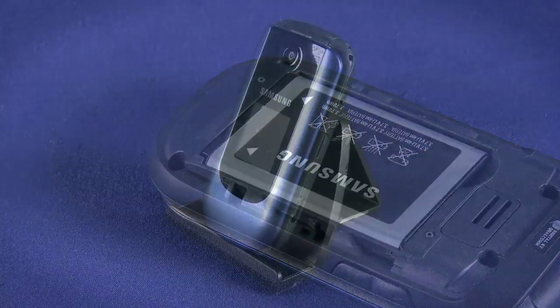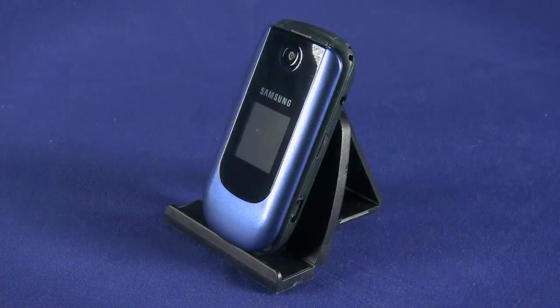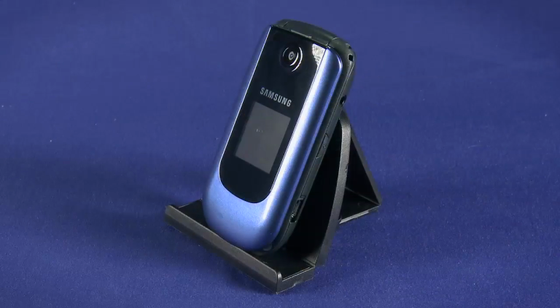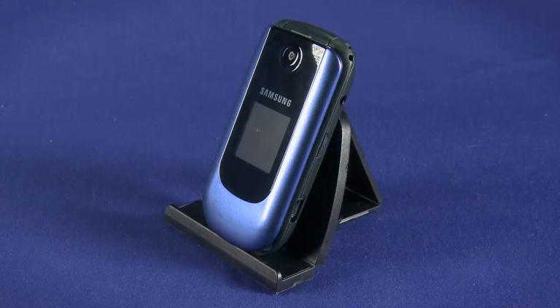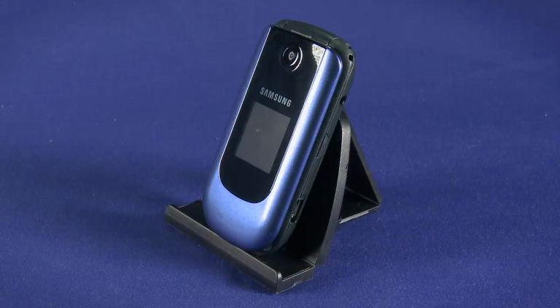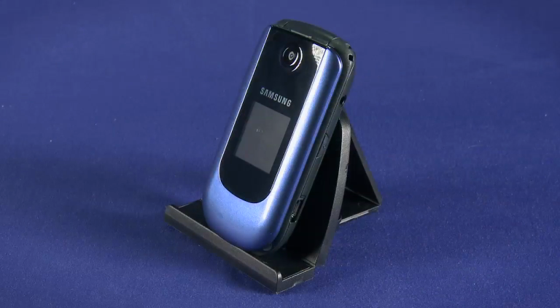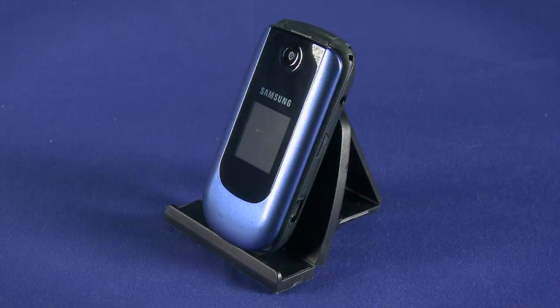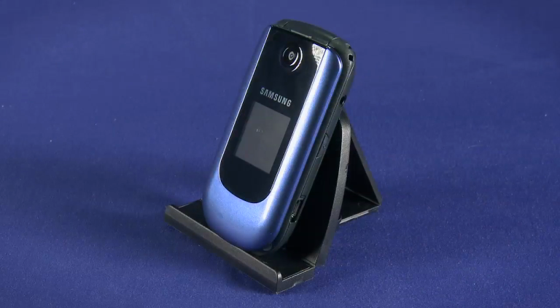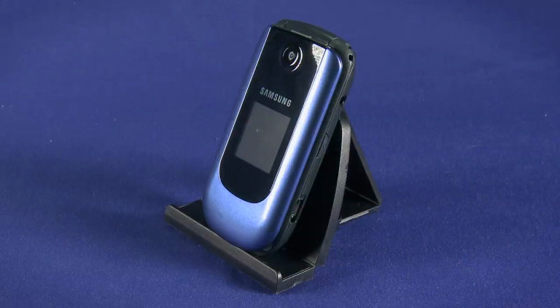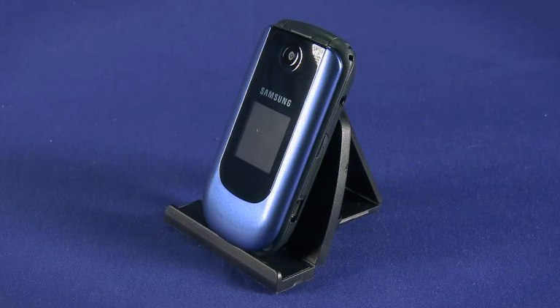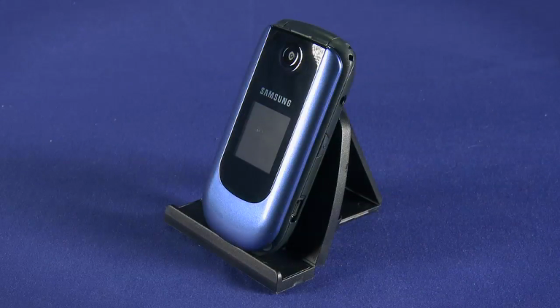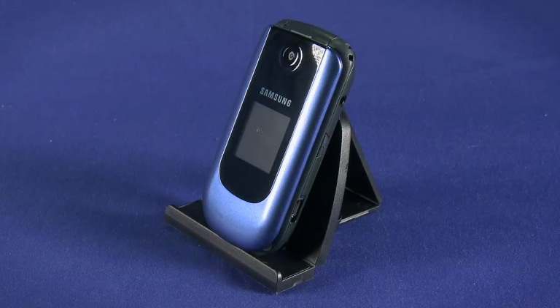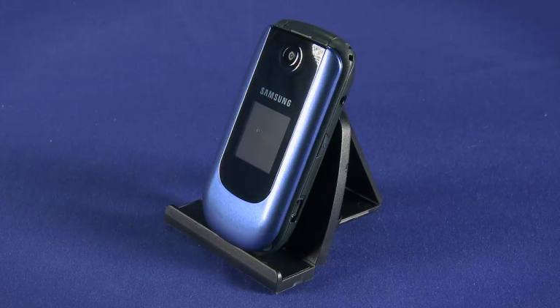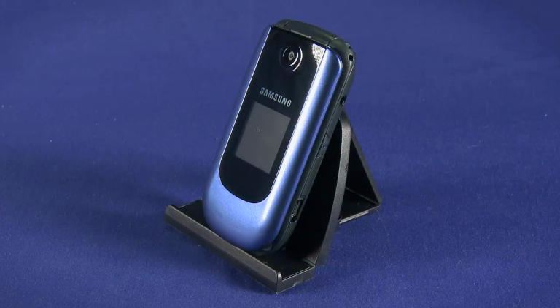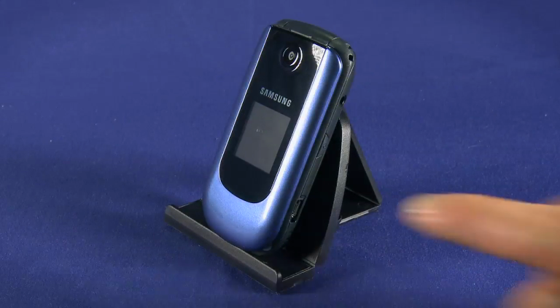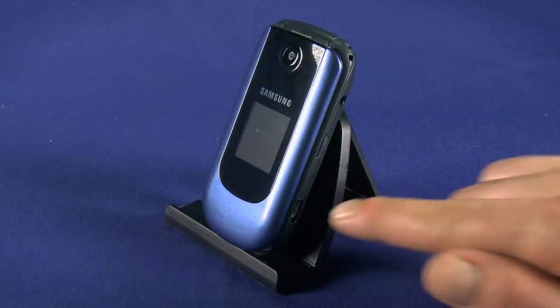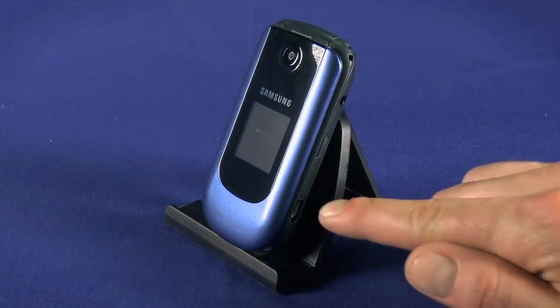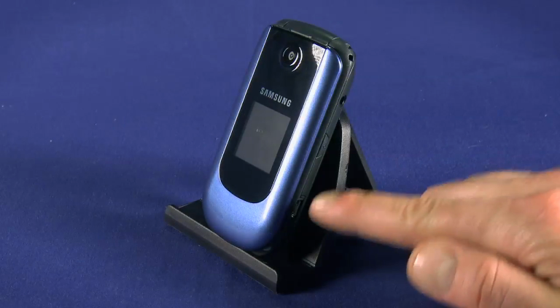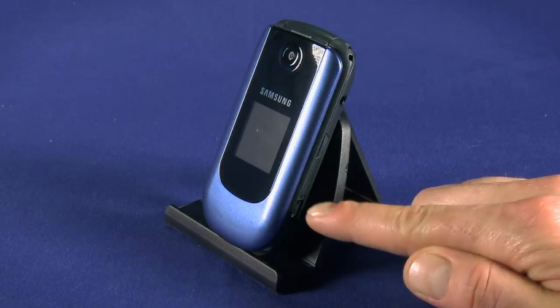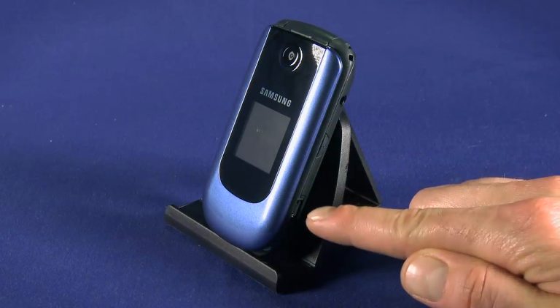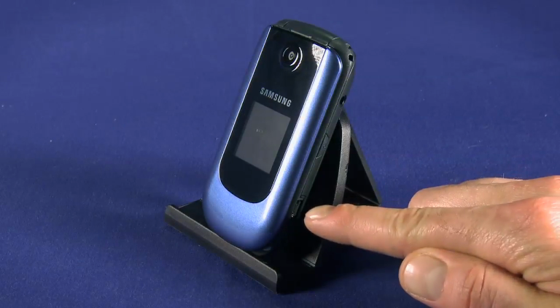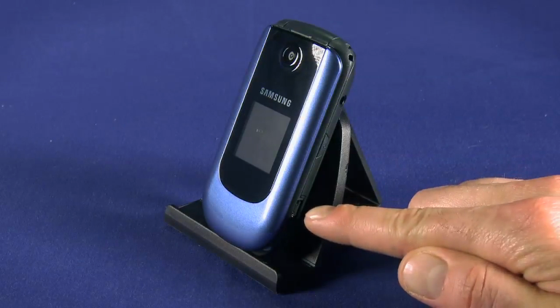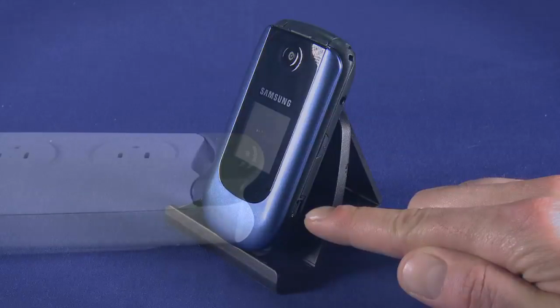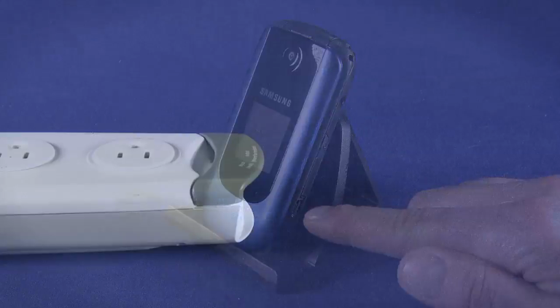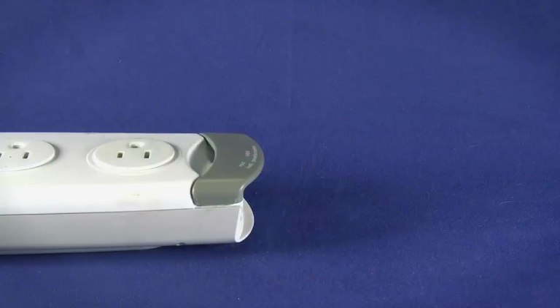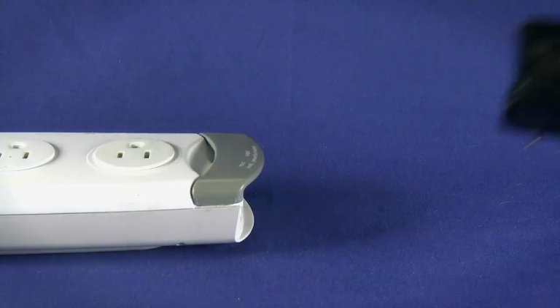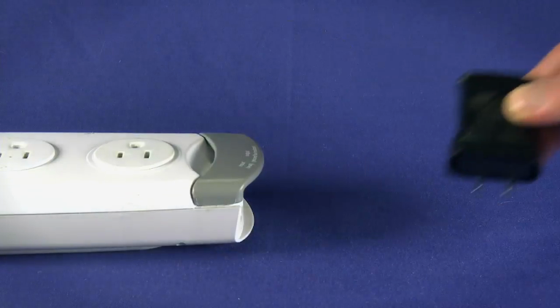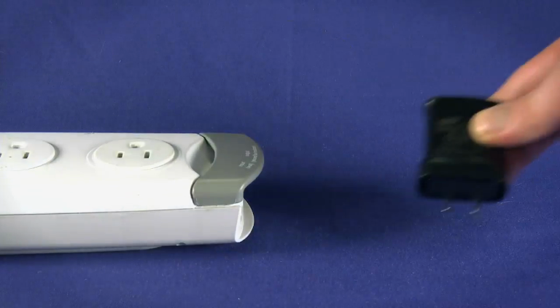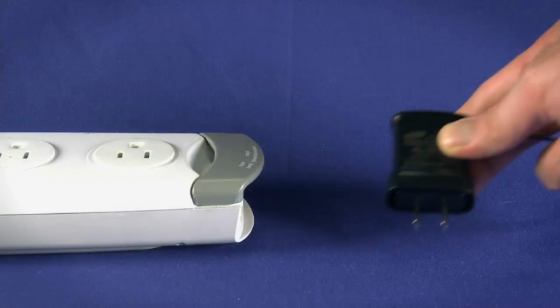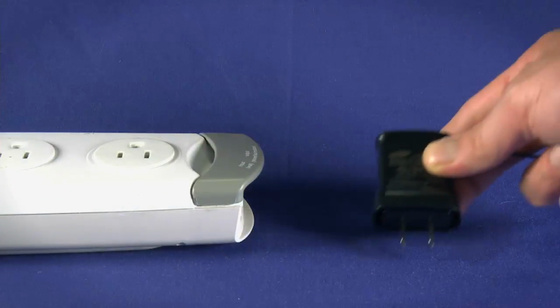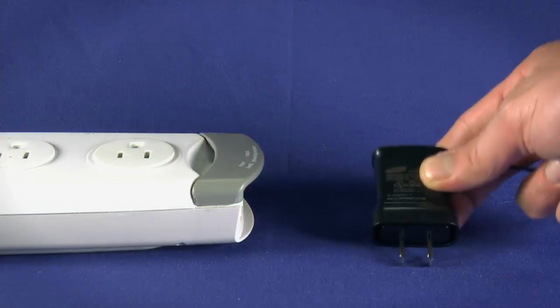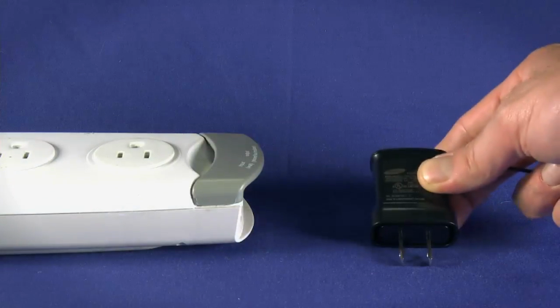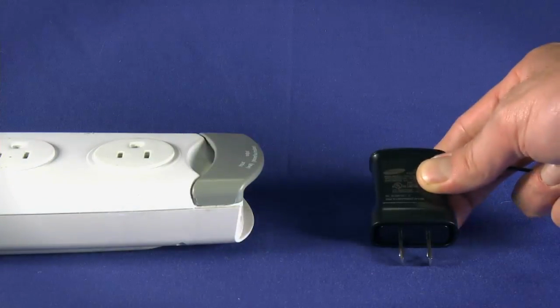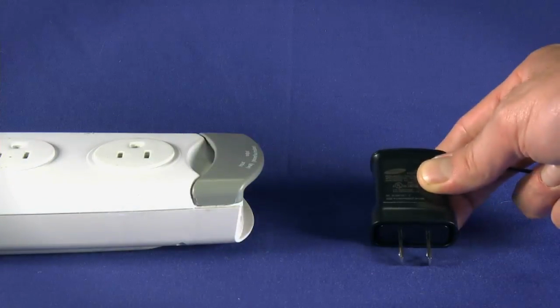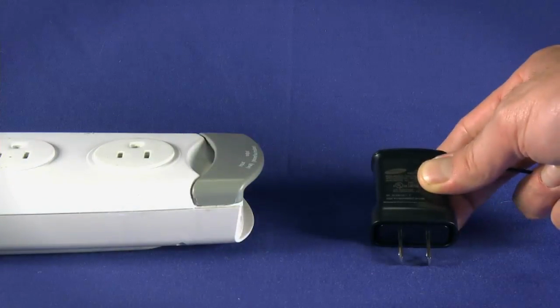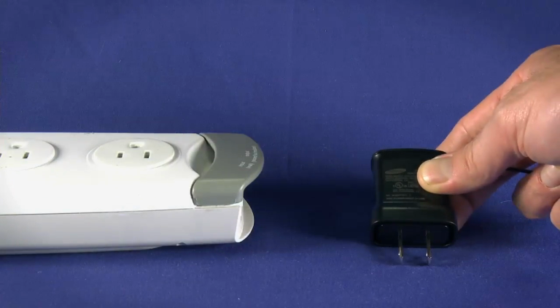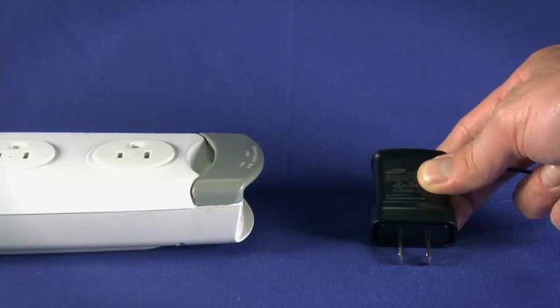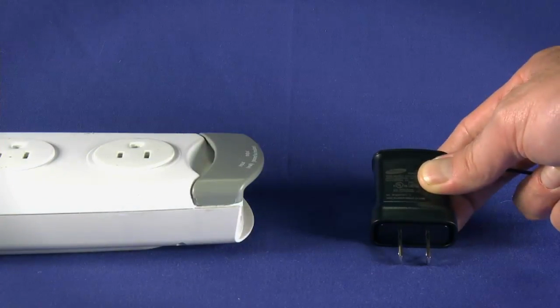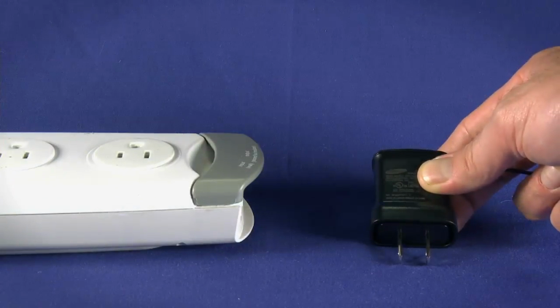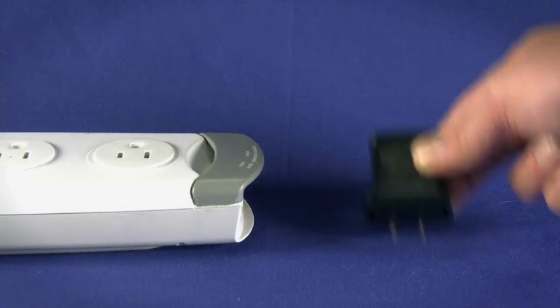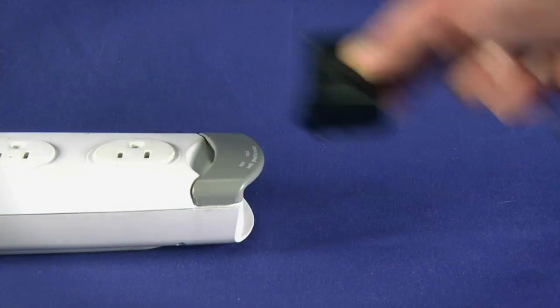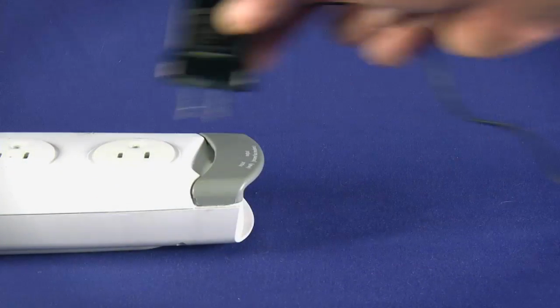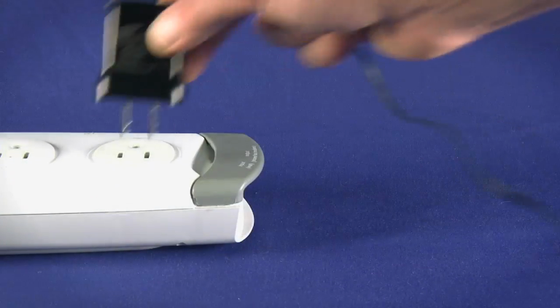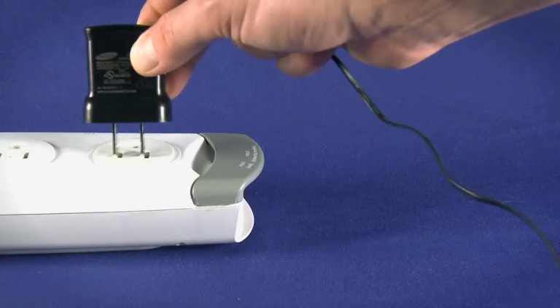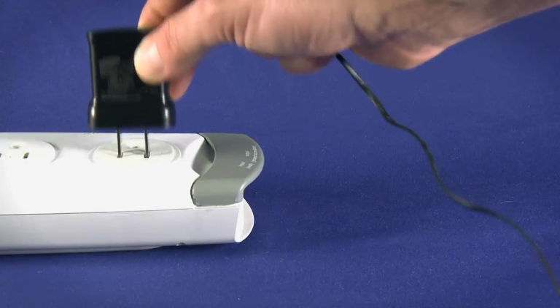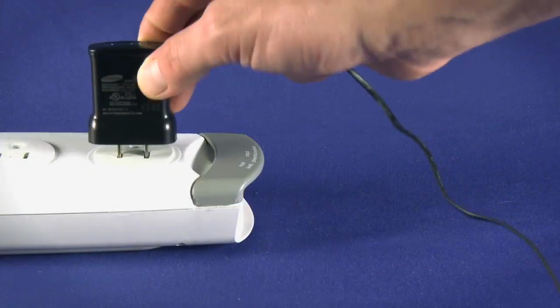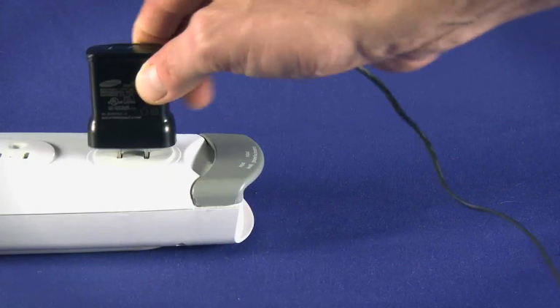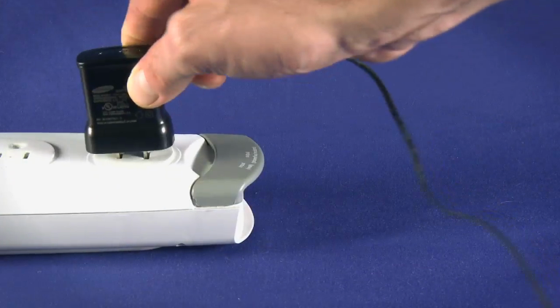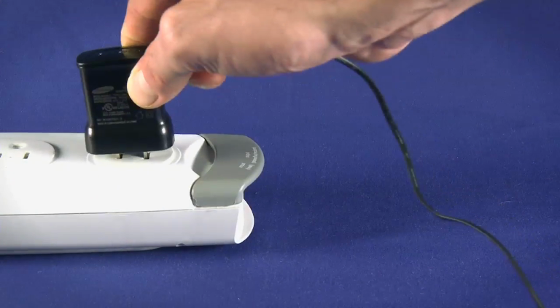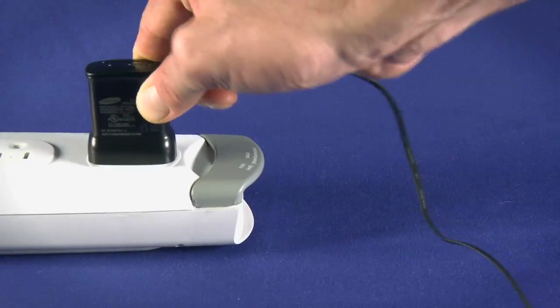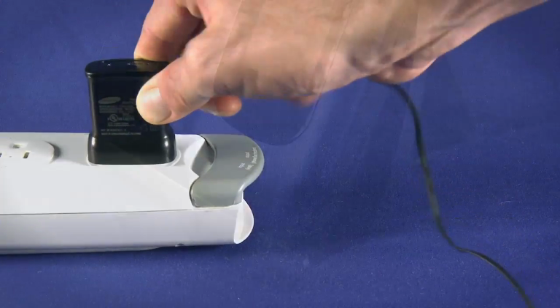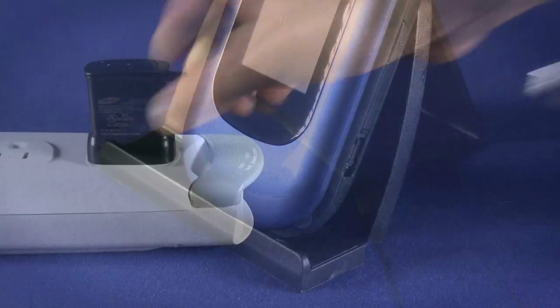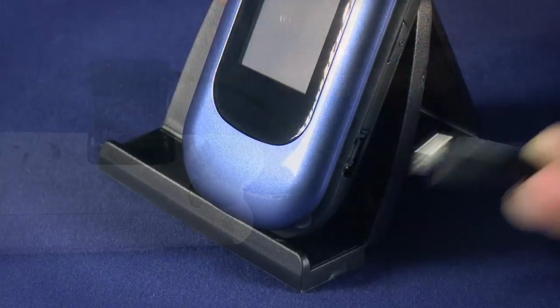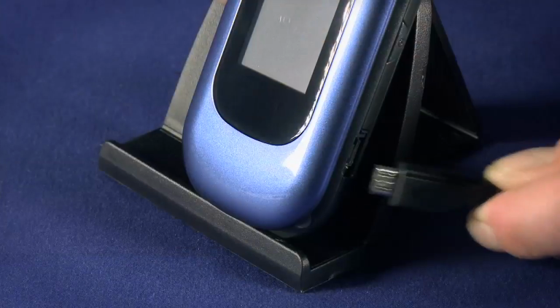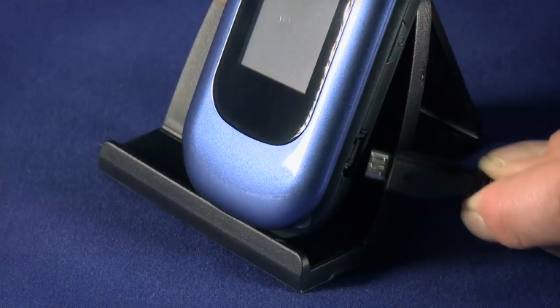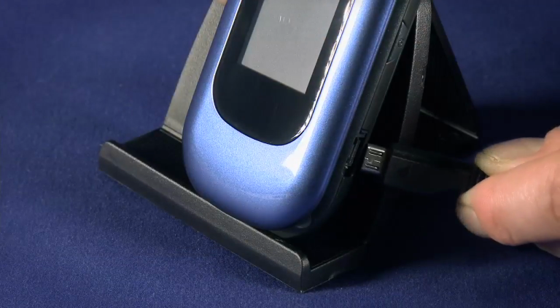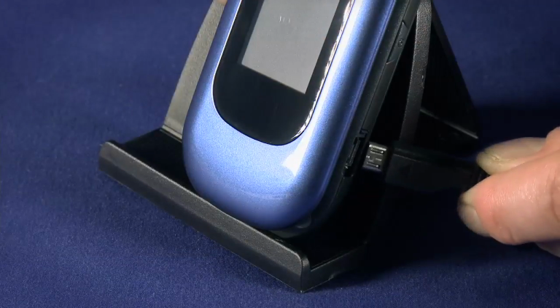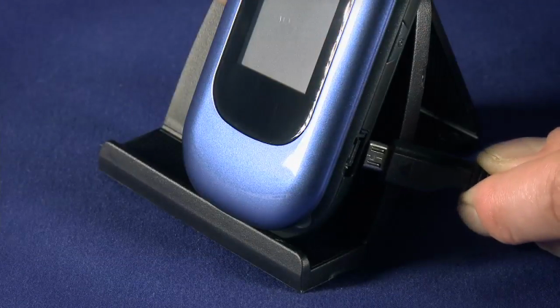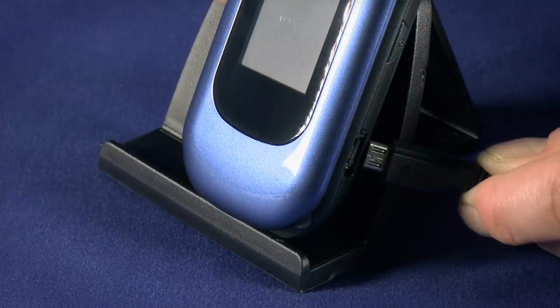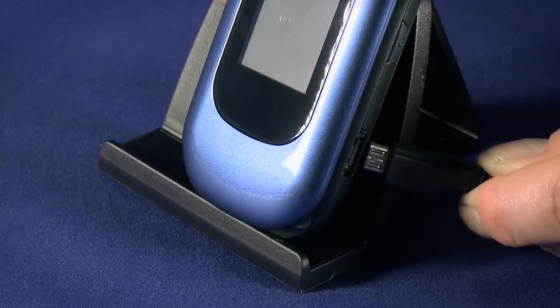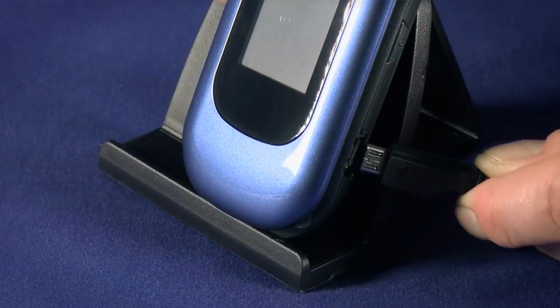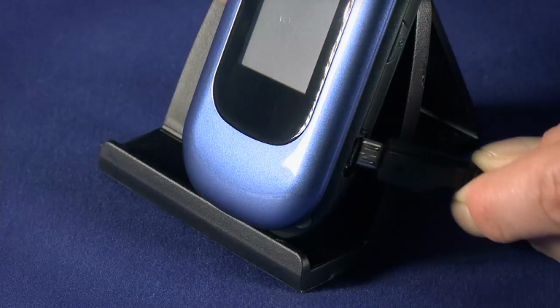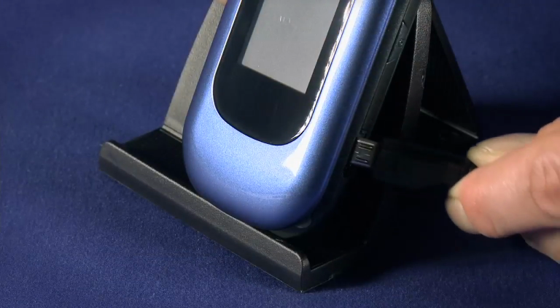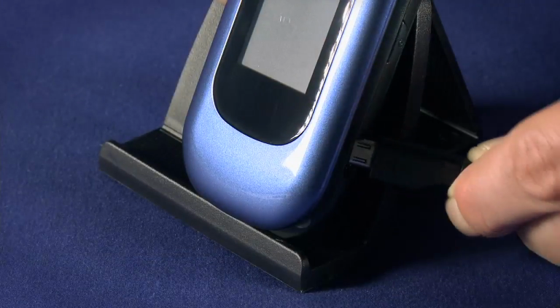On the right side of your phone, you'll find the charging jack. Plug the charger that came in the box into an electrical outlet, then plug the other end into your phone.